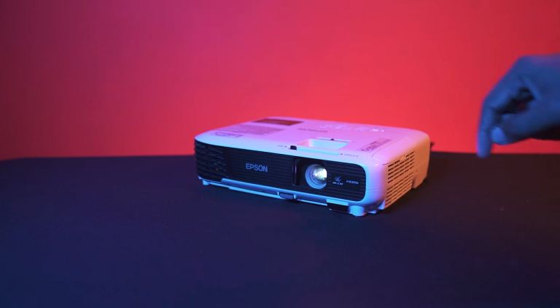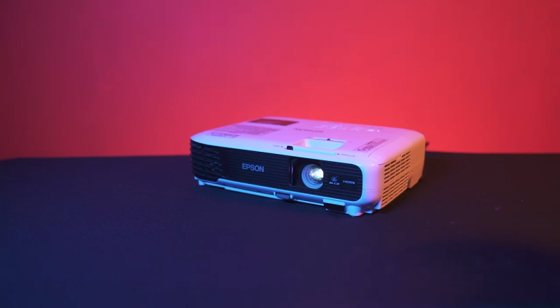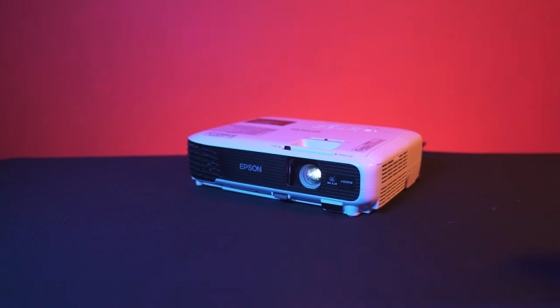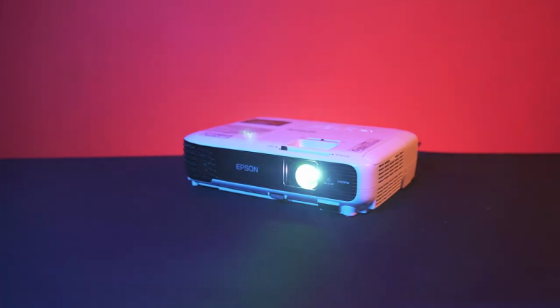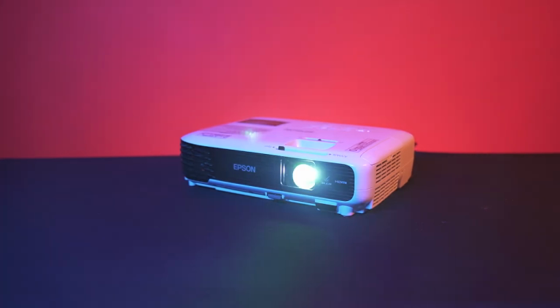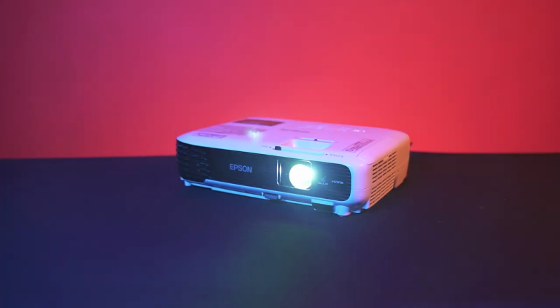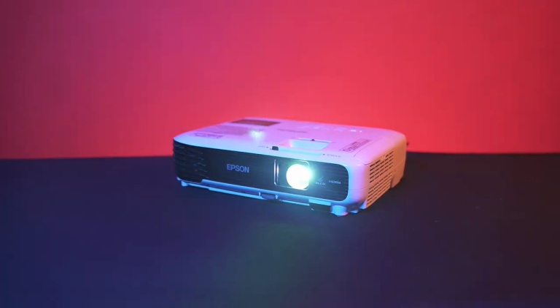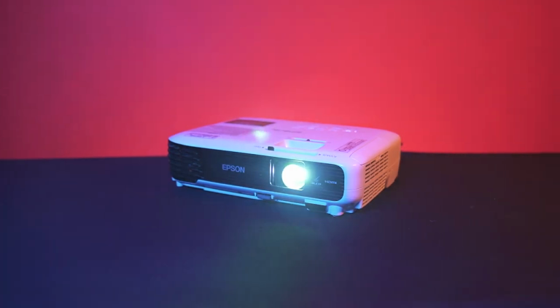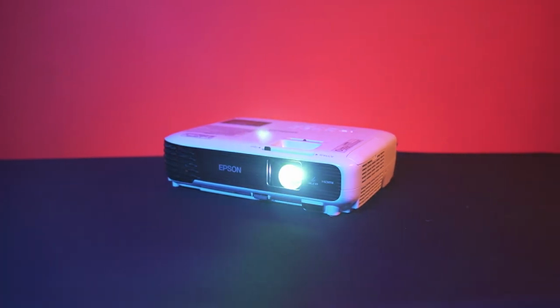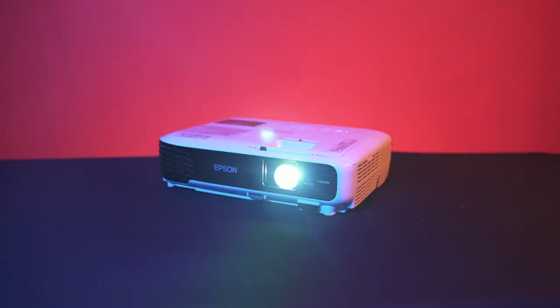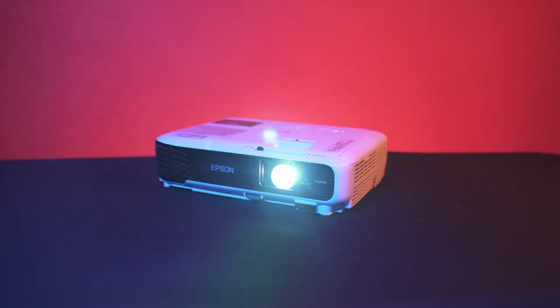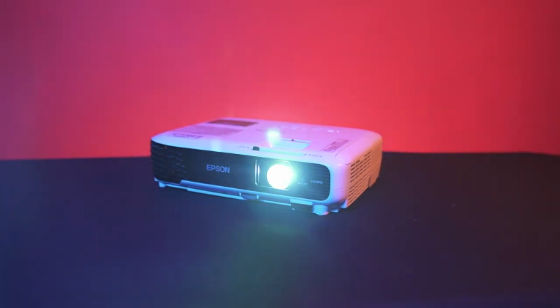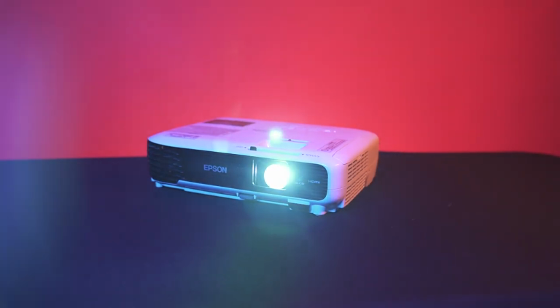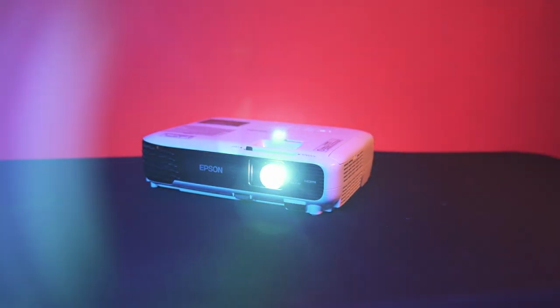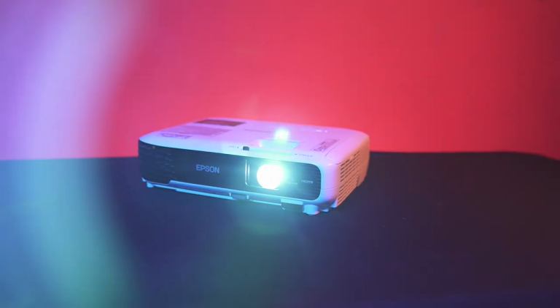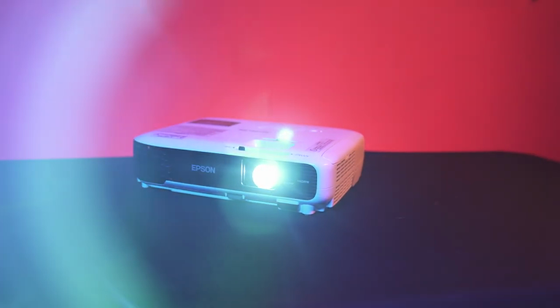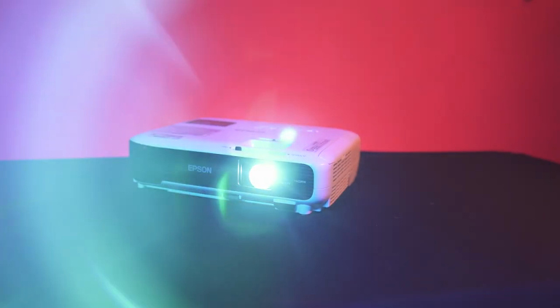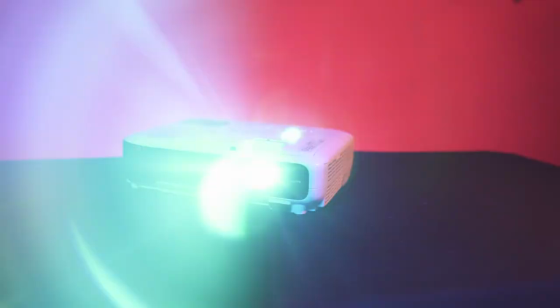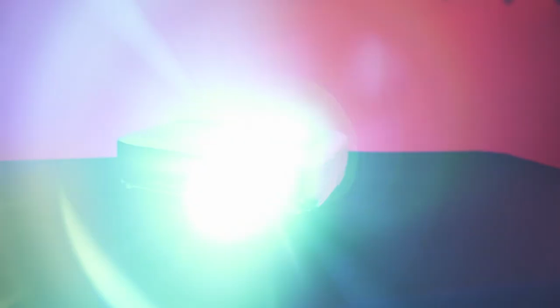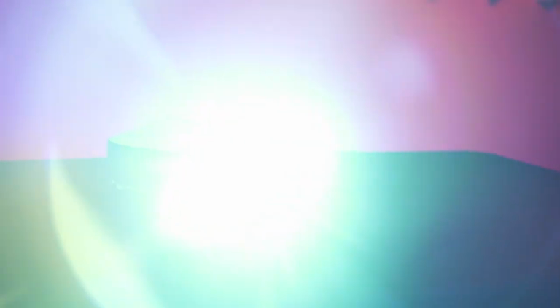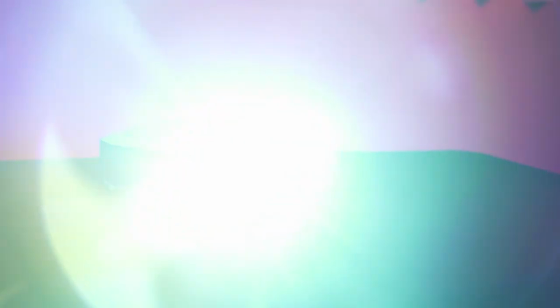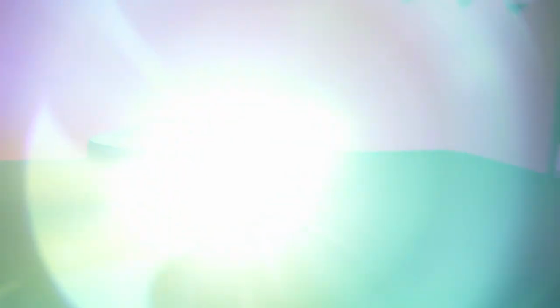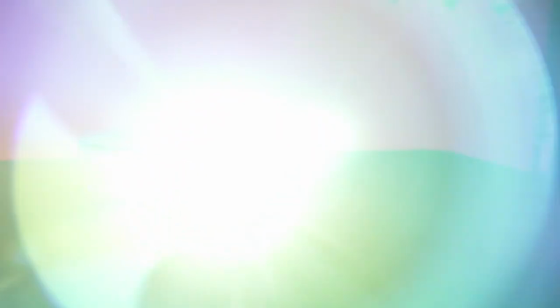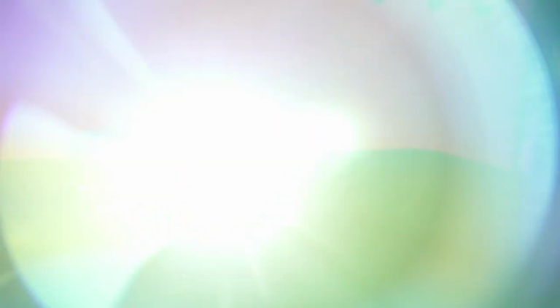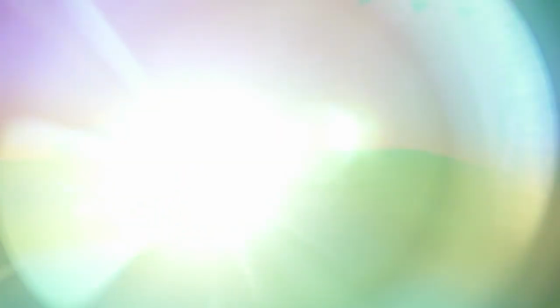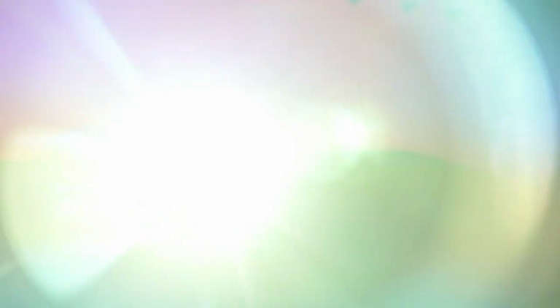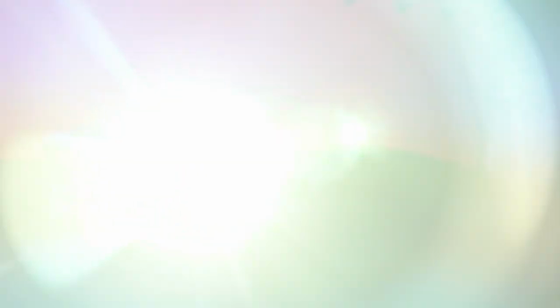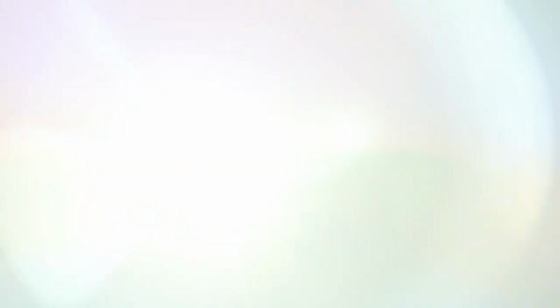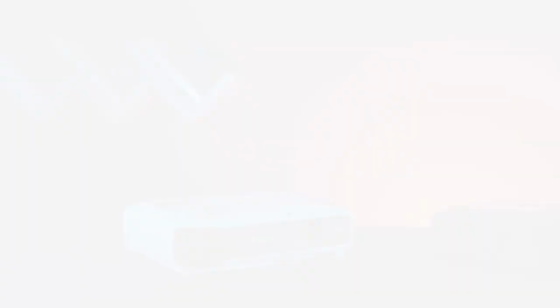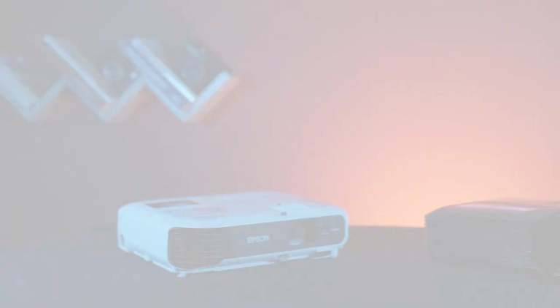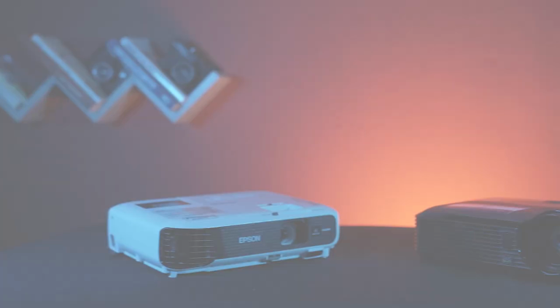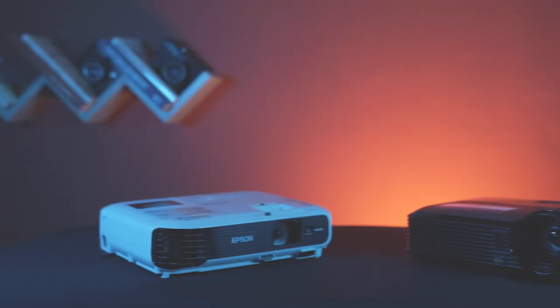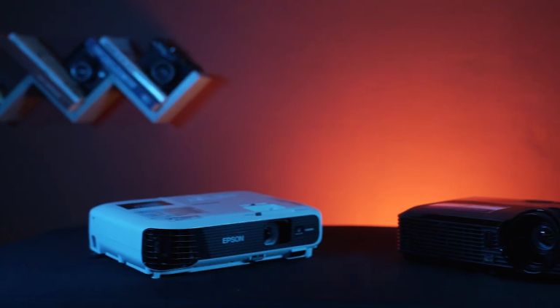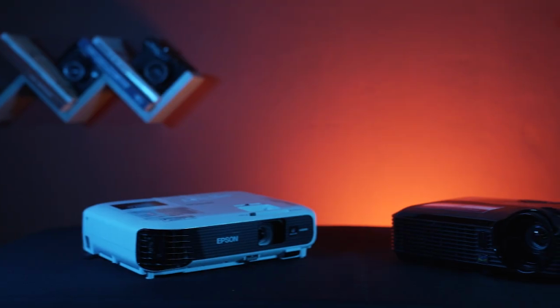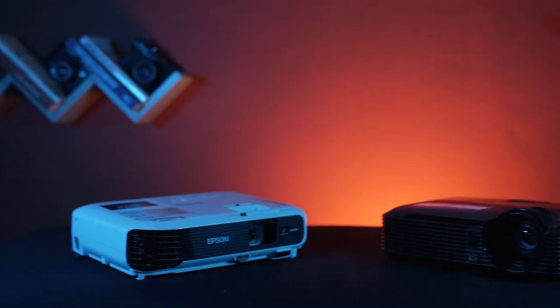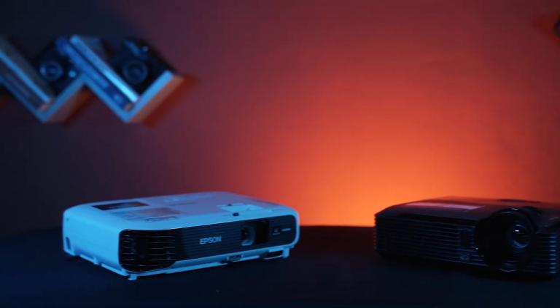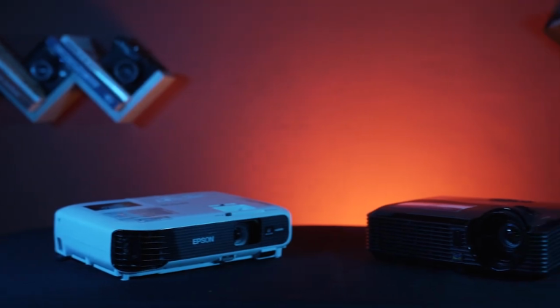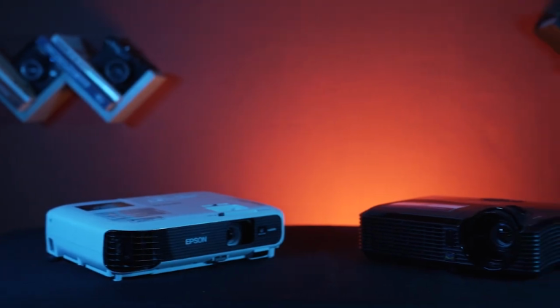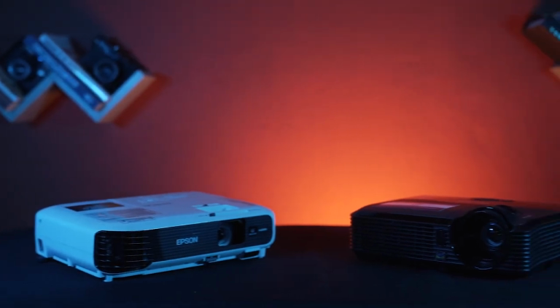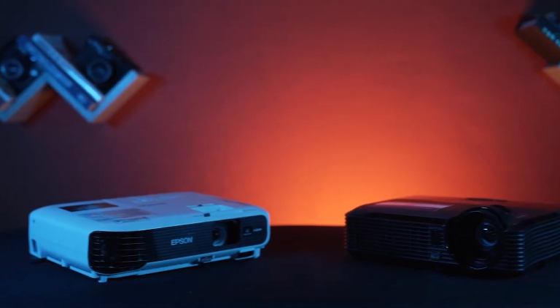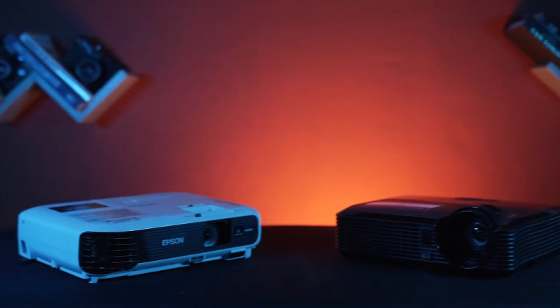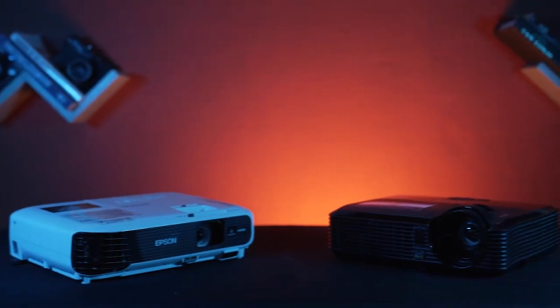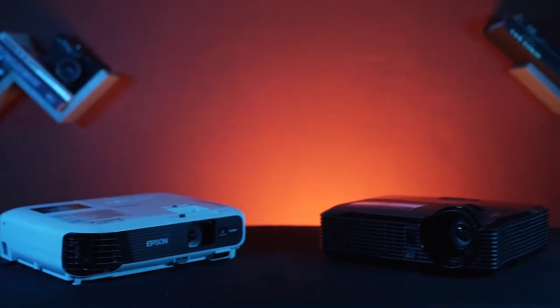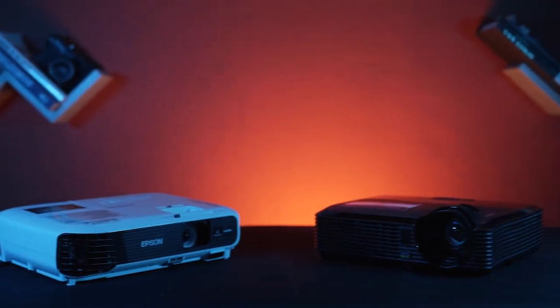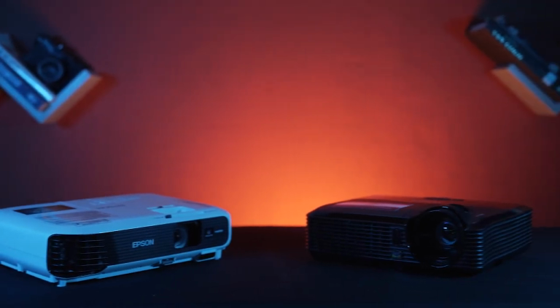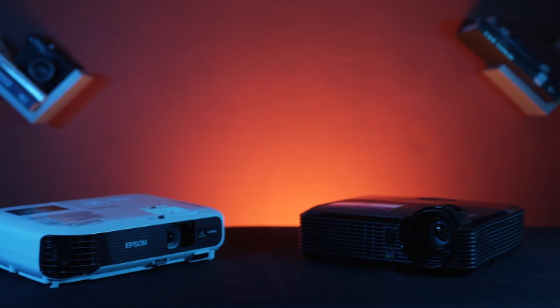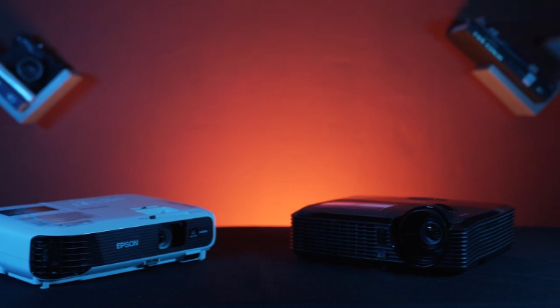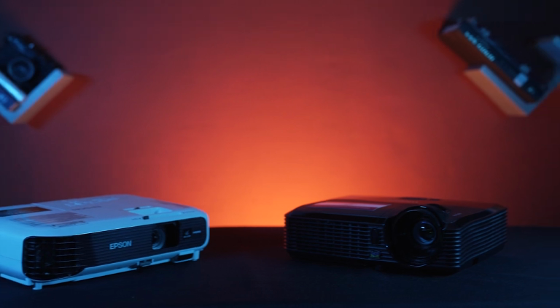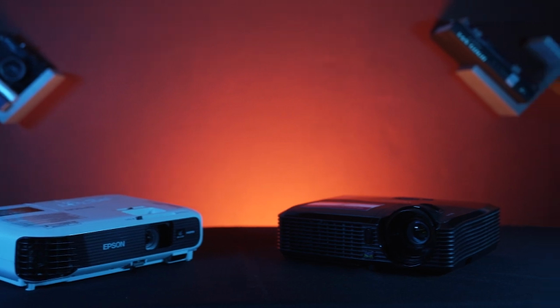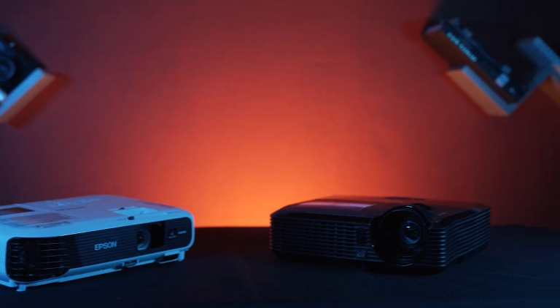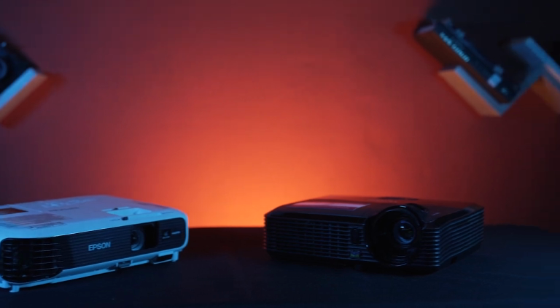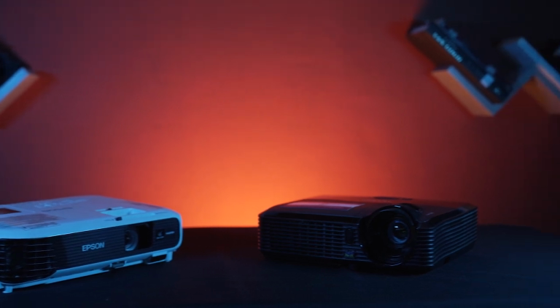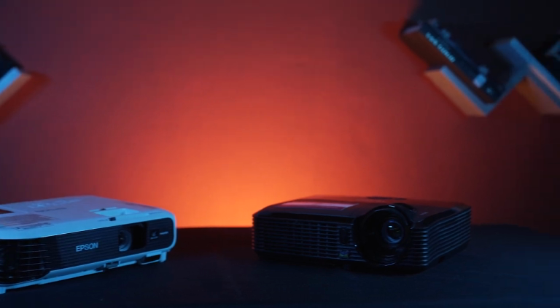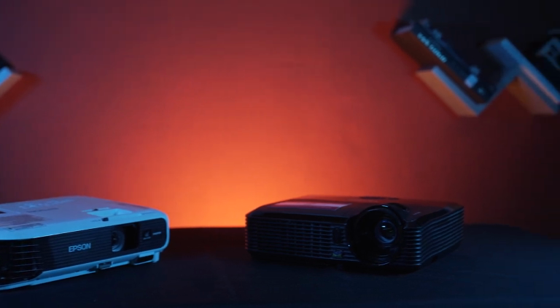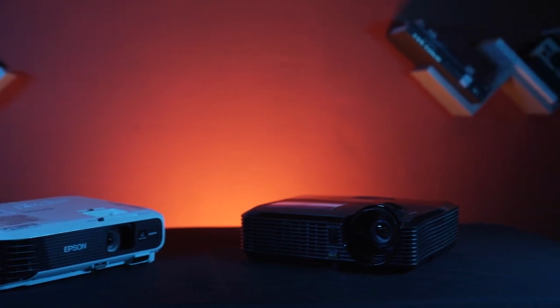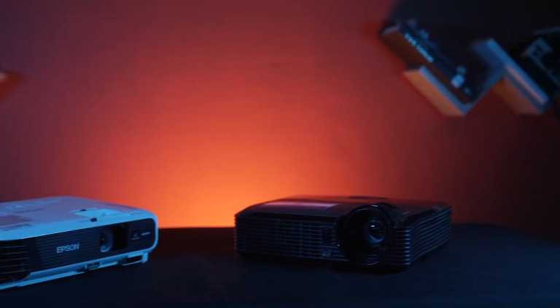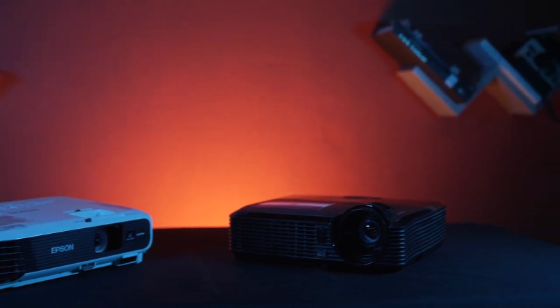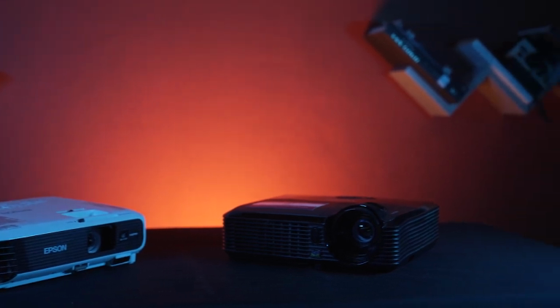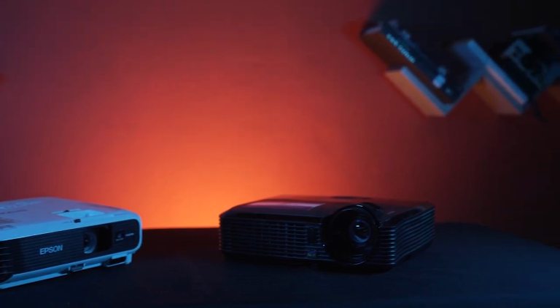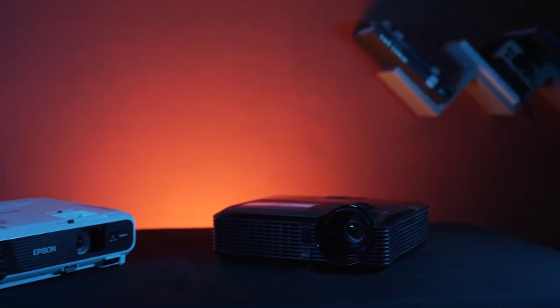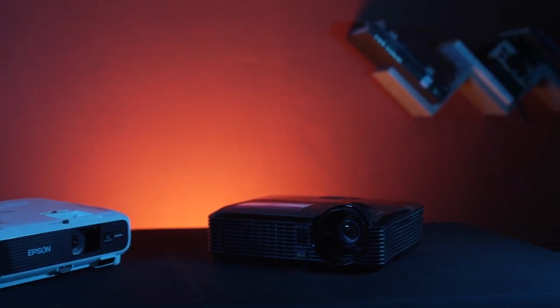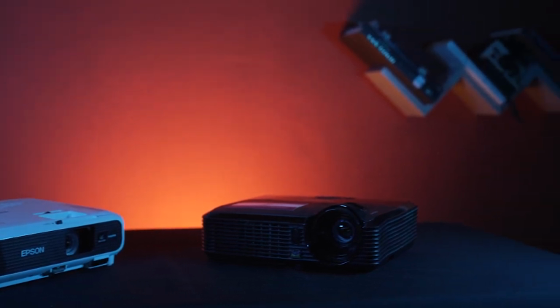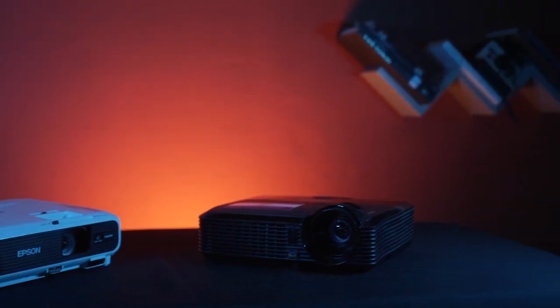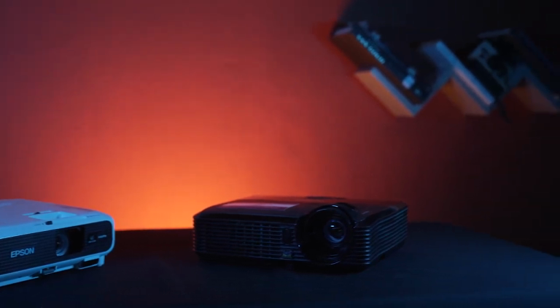Our projectors are great for presentations or movie night. They both have a native resolution of 800x600 pixels.